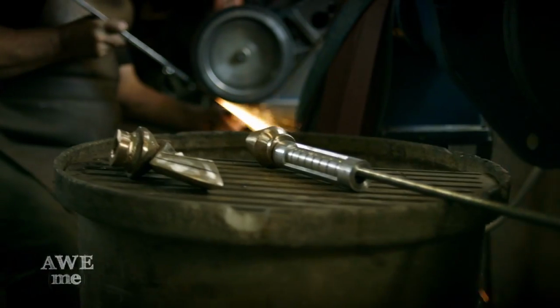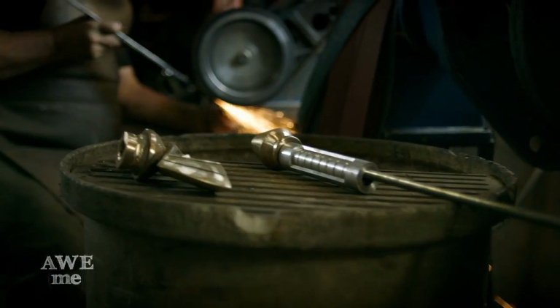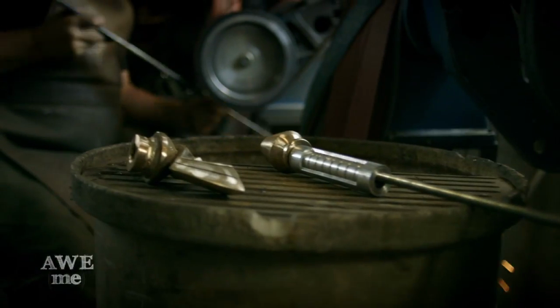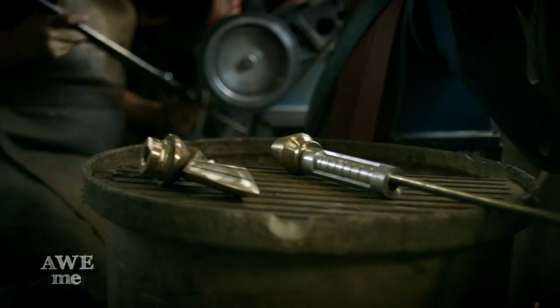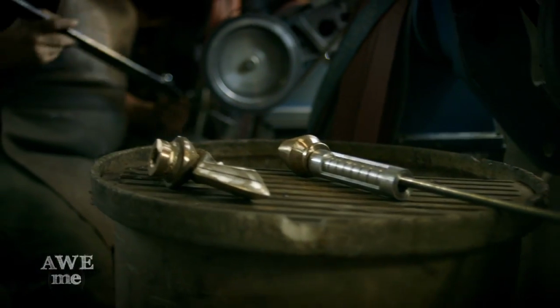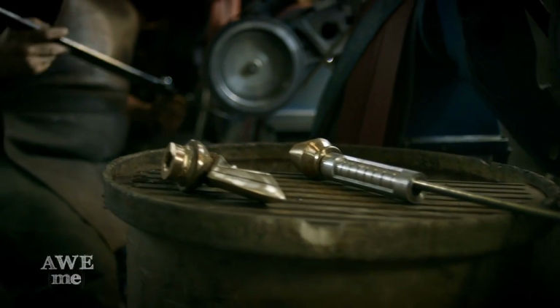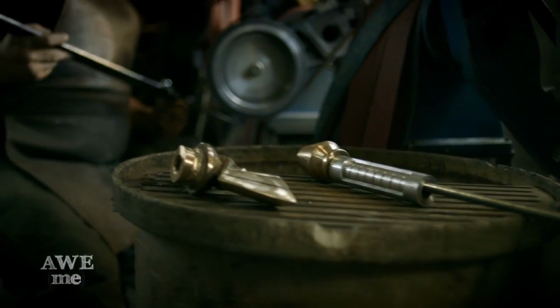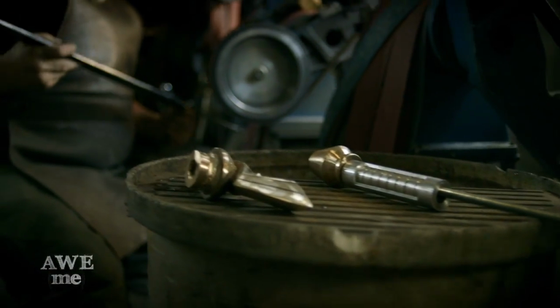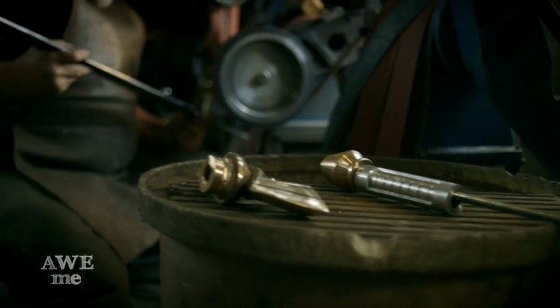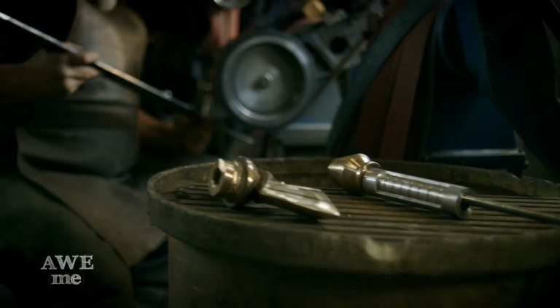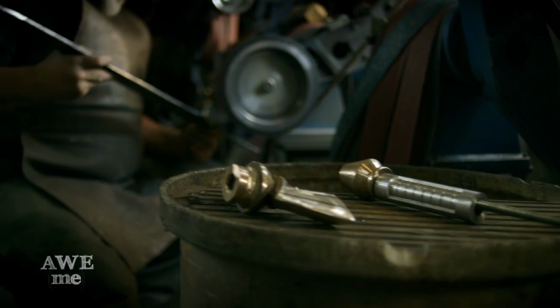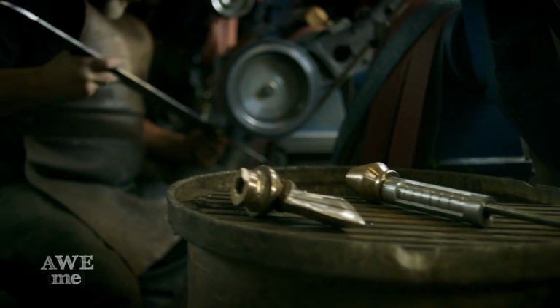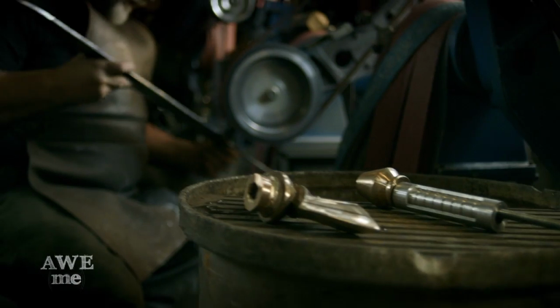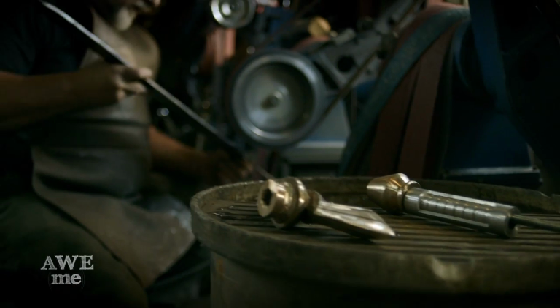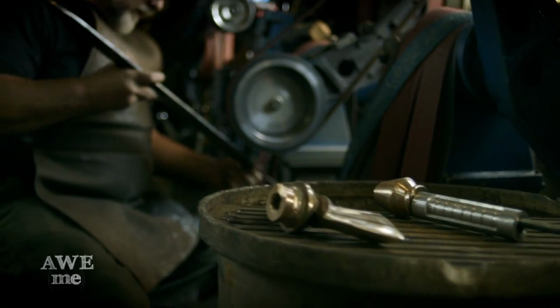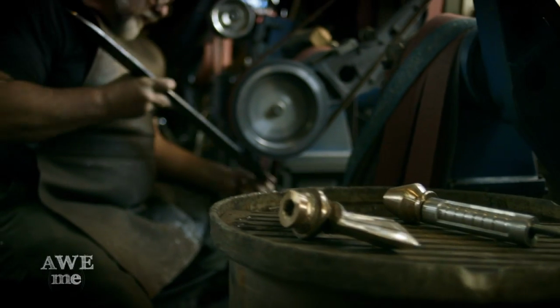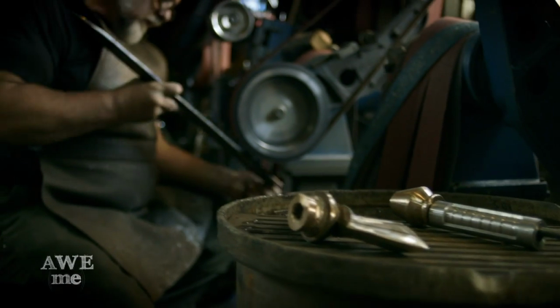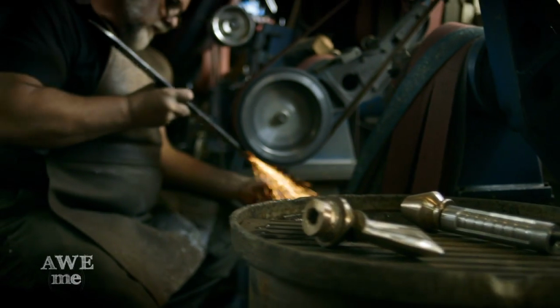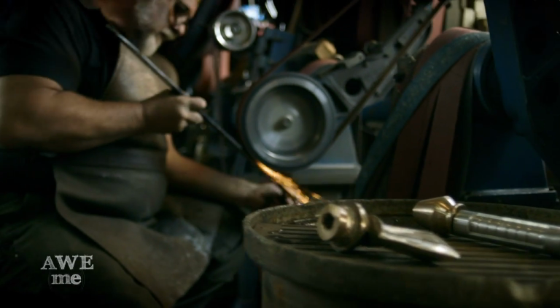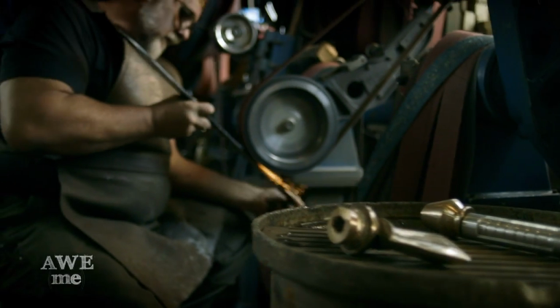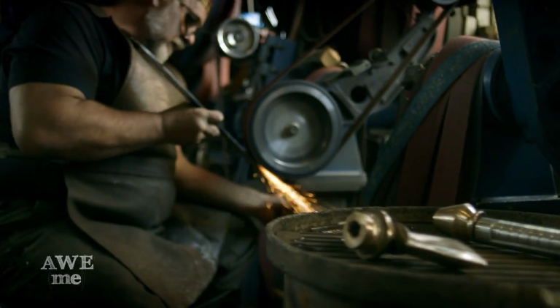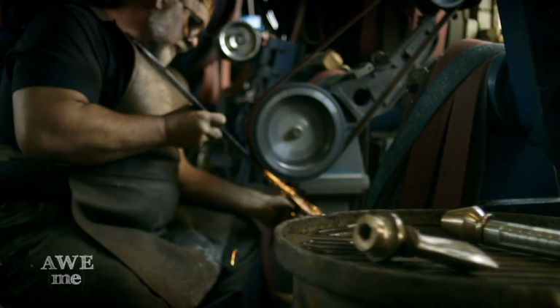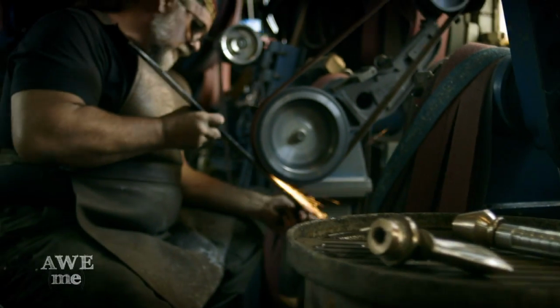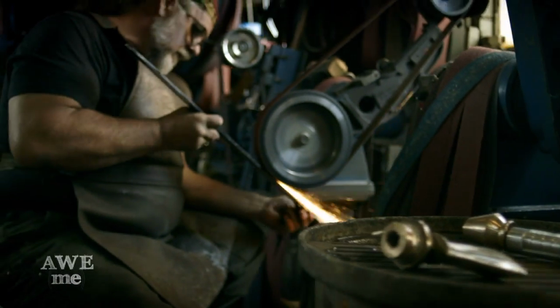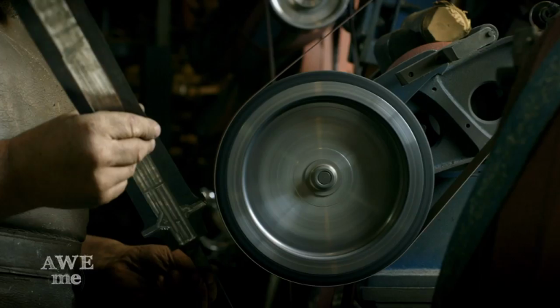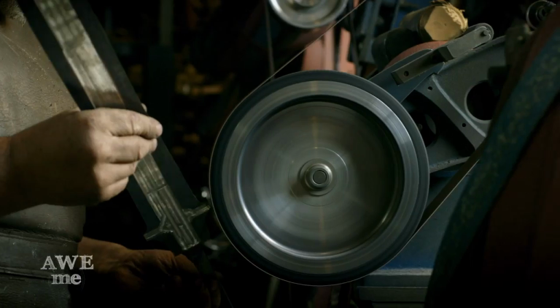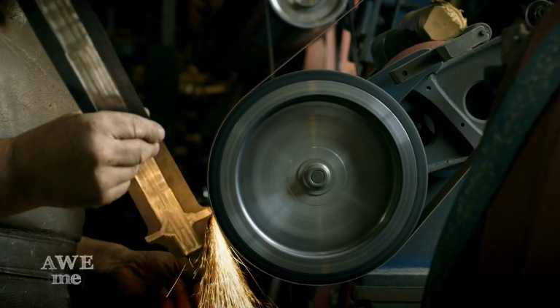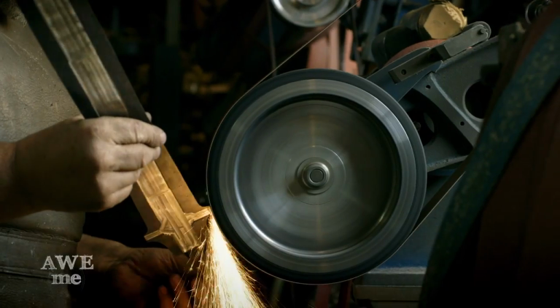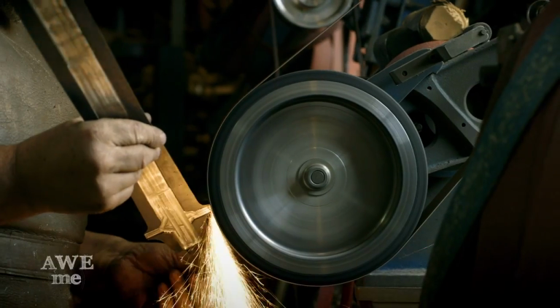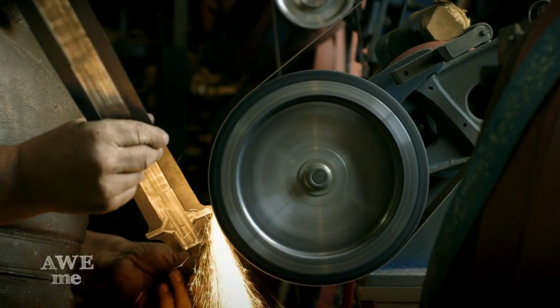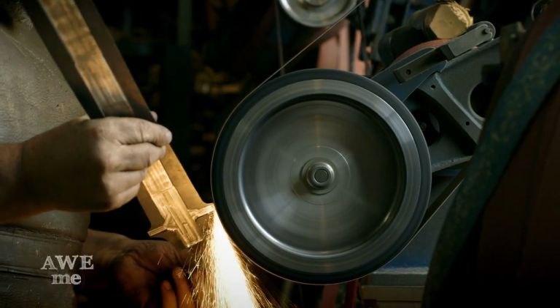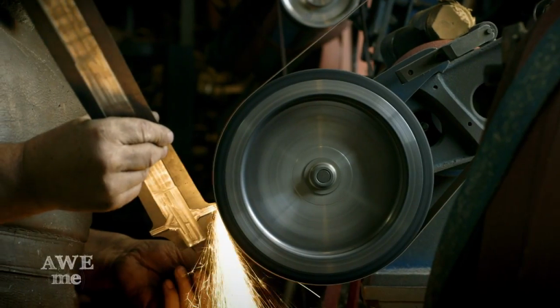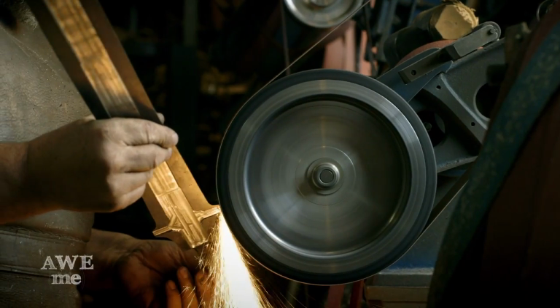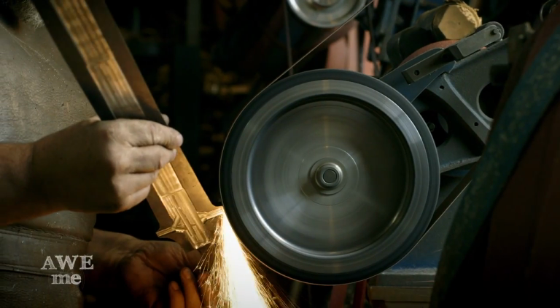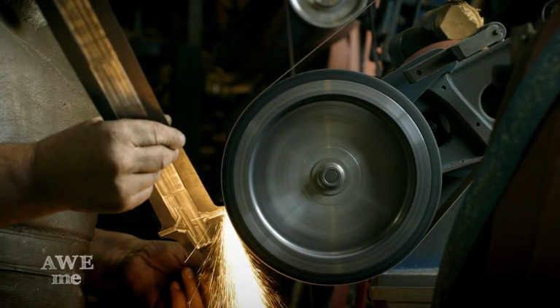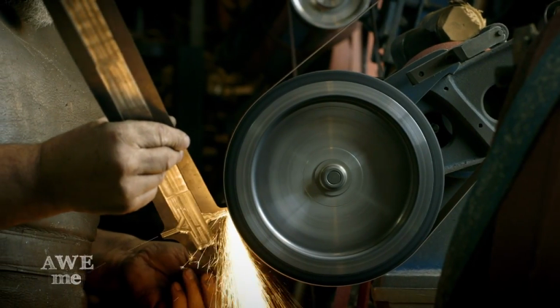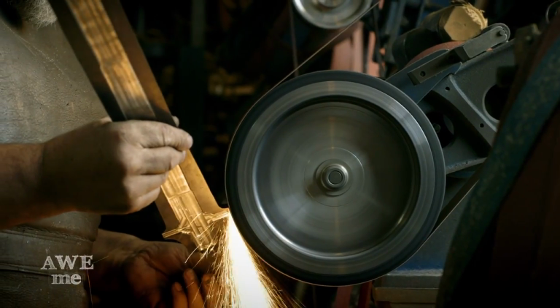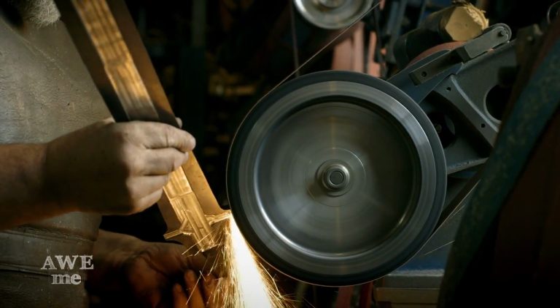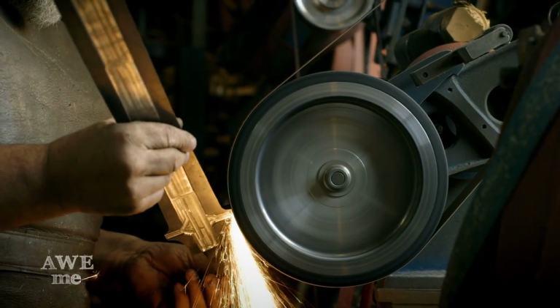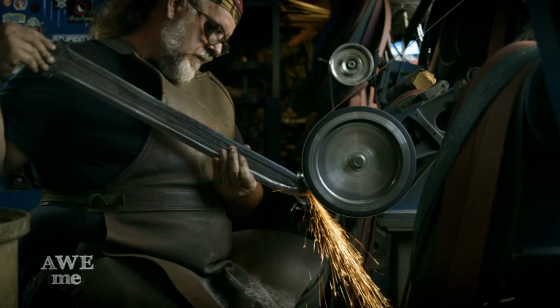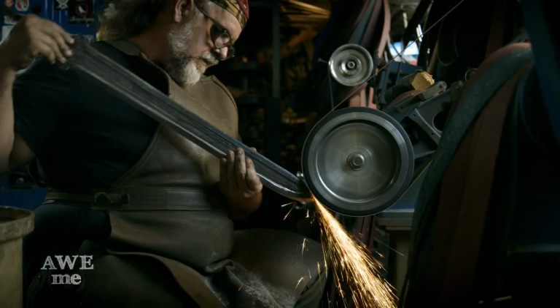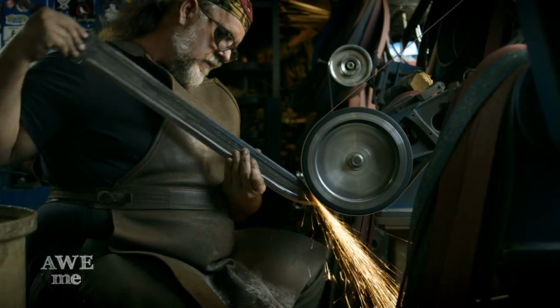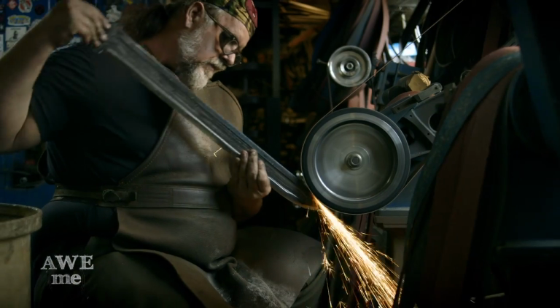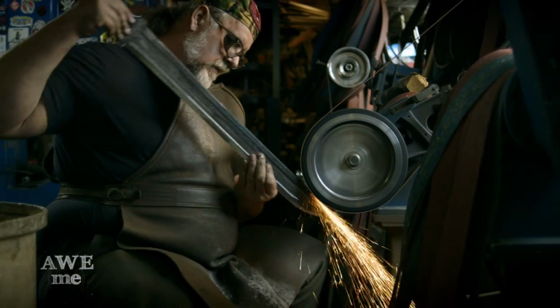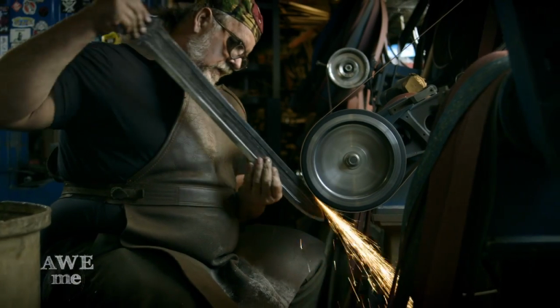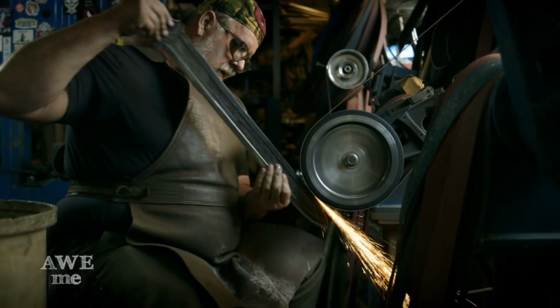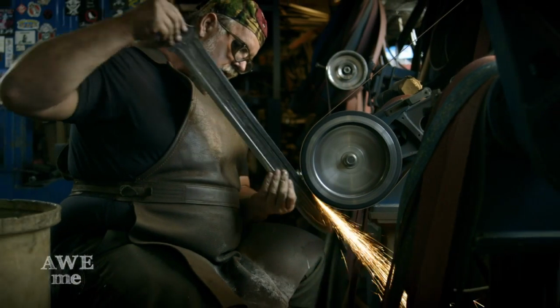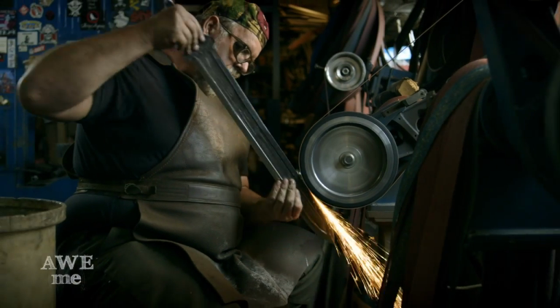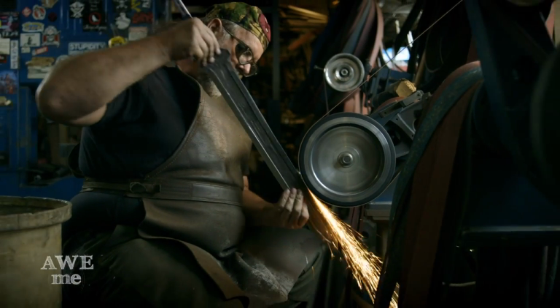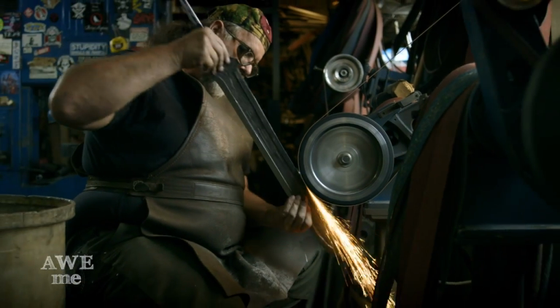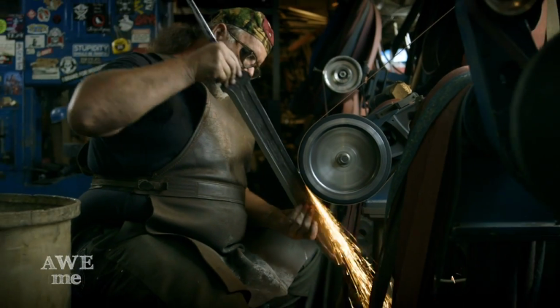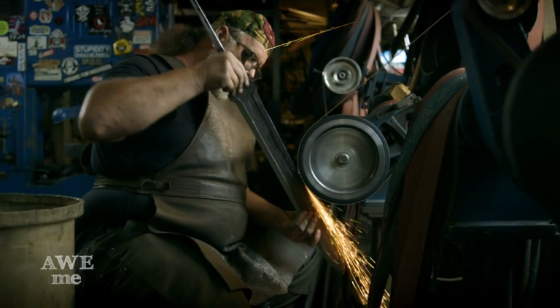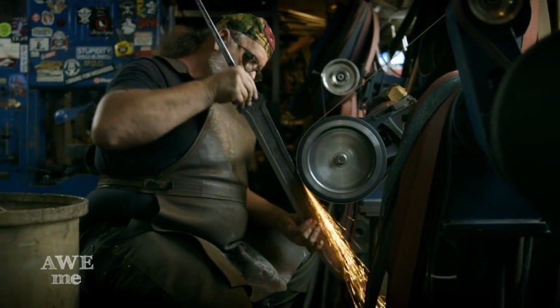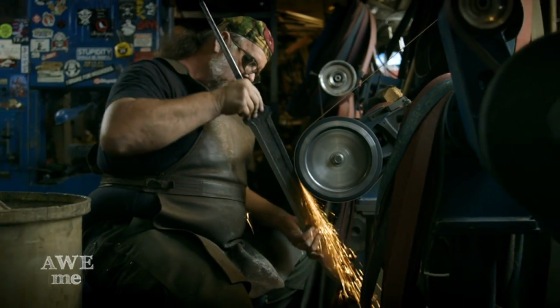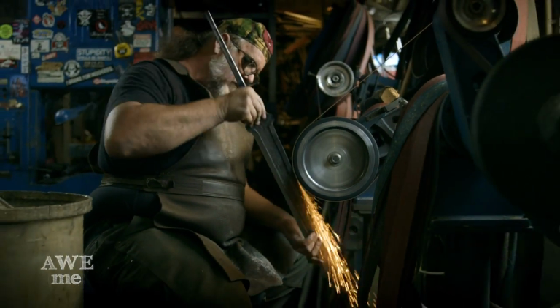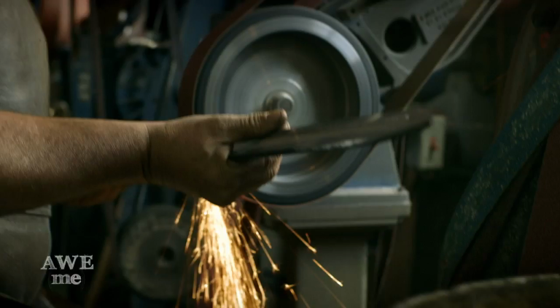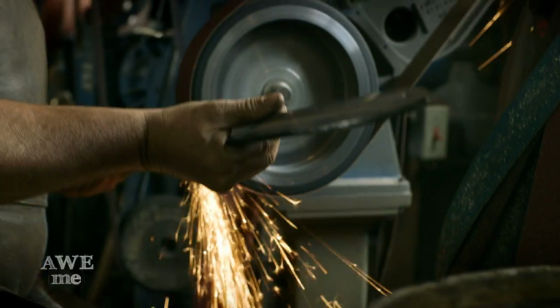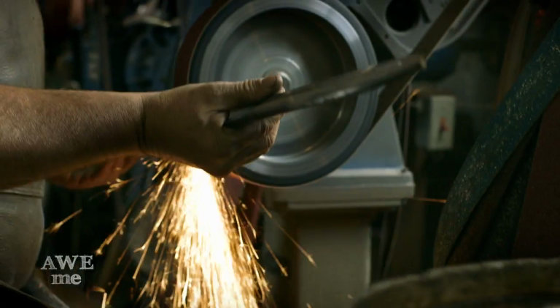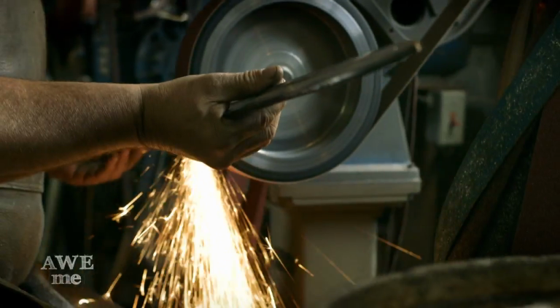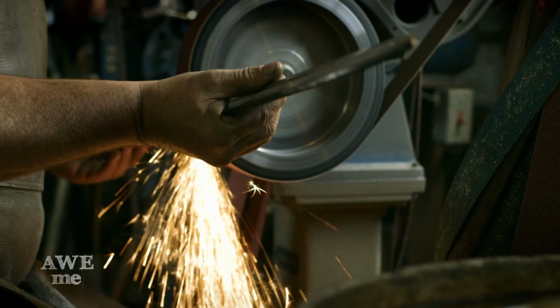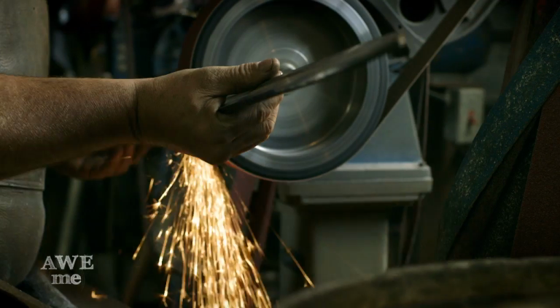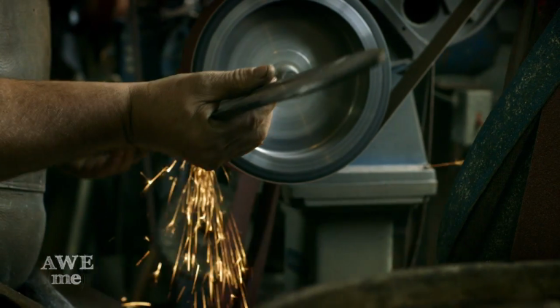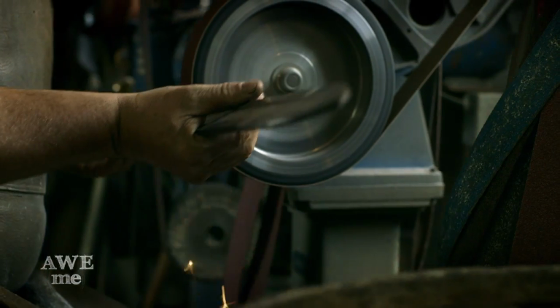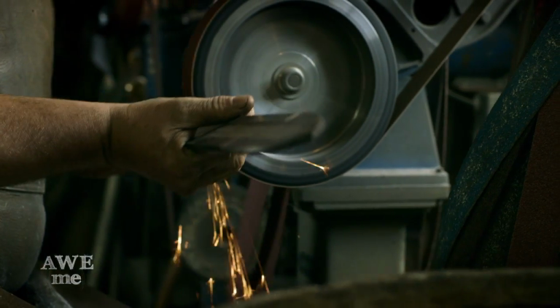I took the rough milled blade over to the belt grinder, used a 10-inch contact wheel, and ground the hollow ground edges.